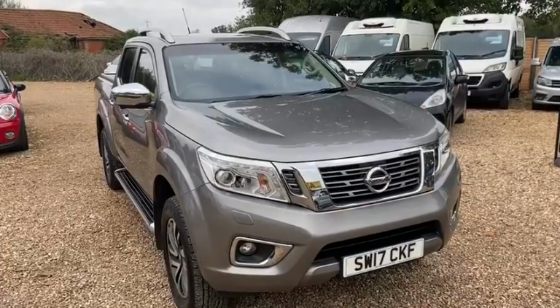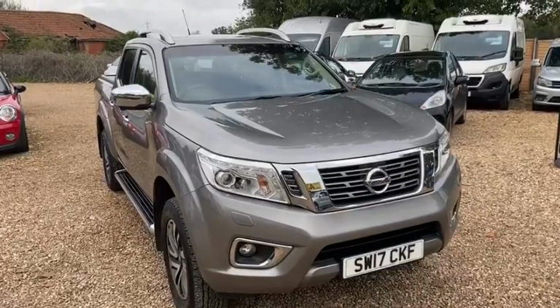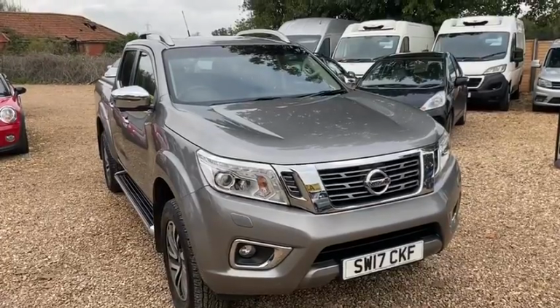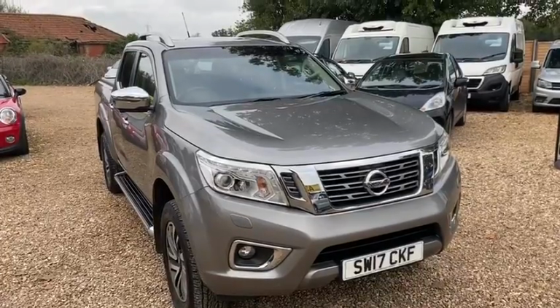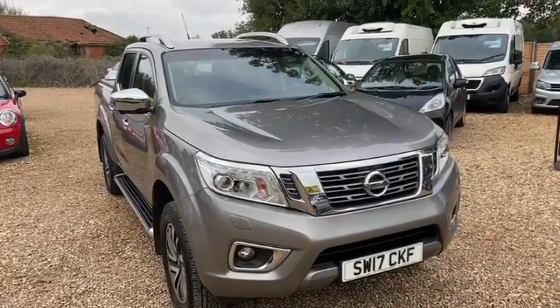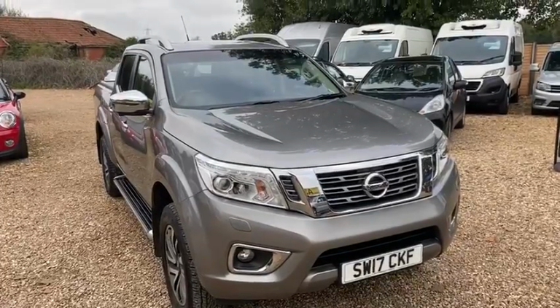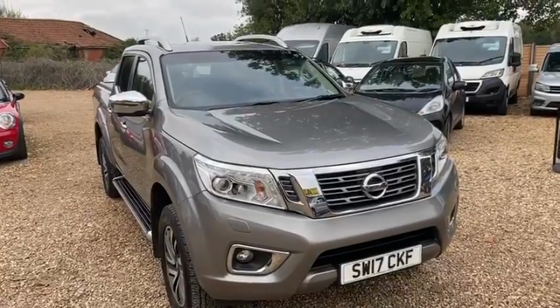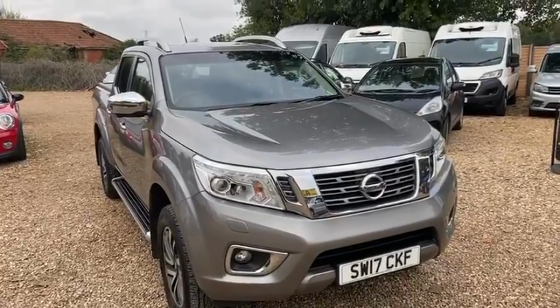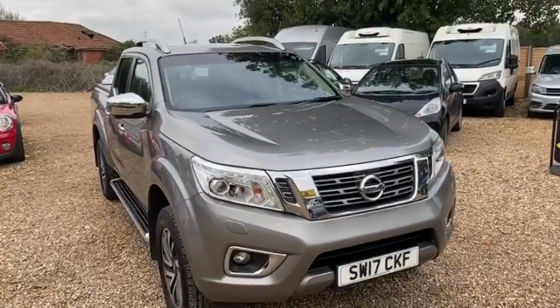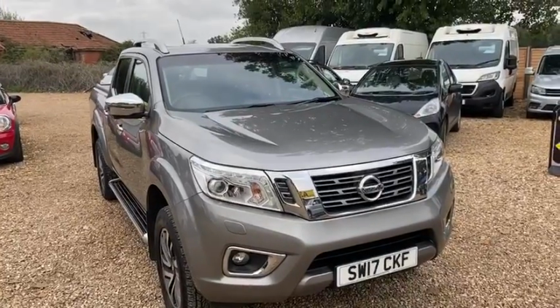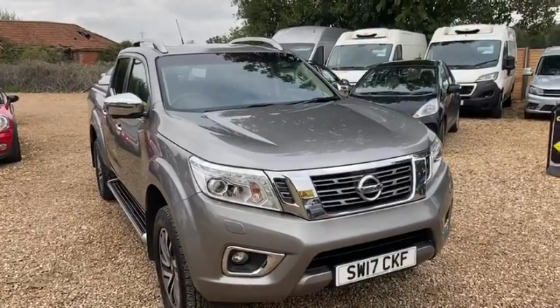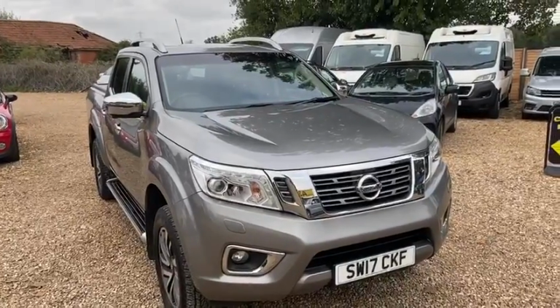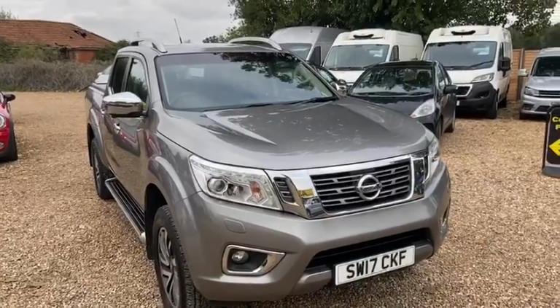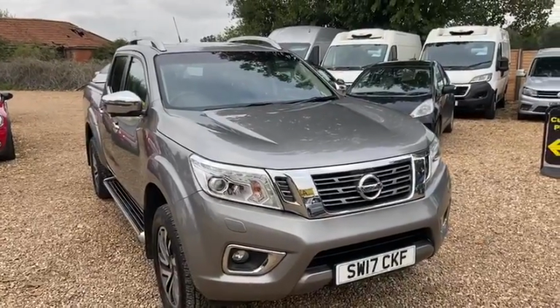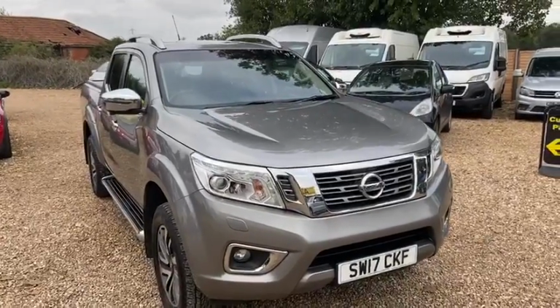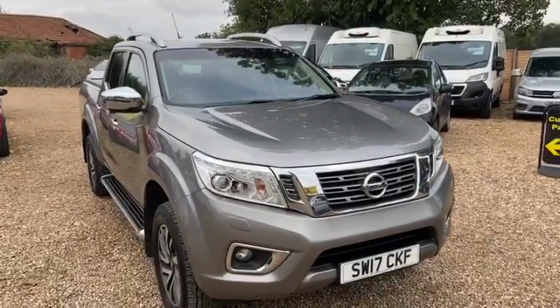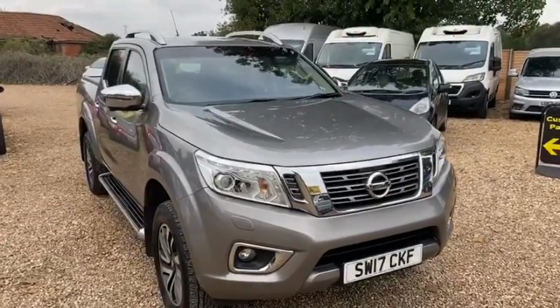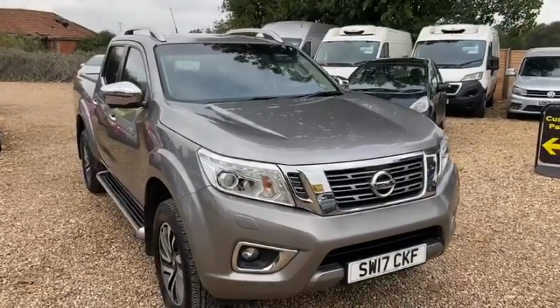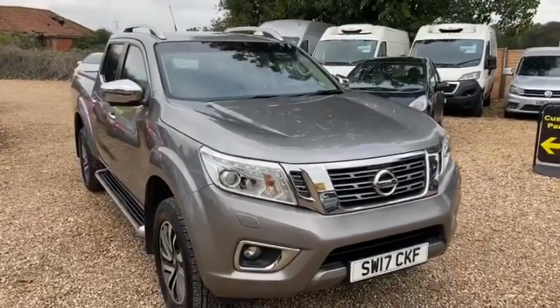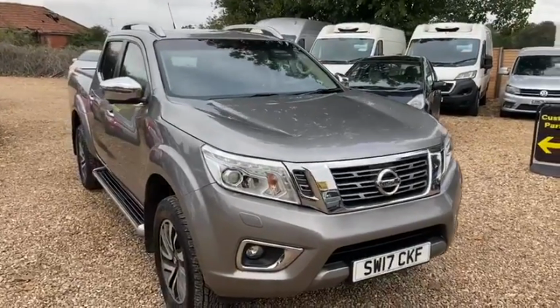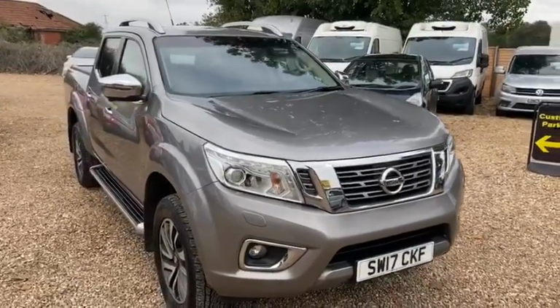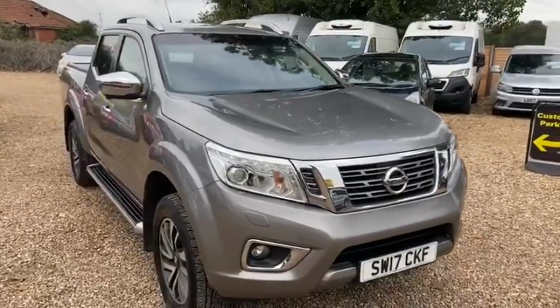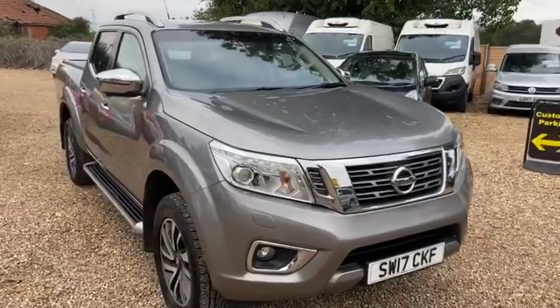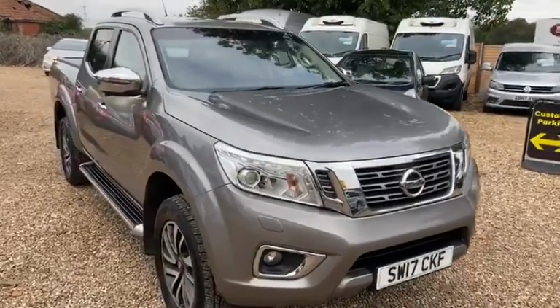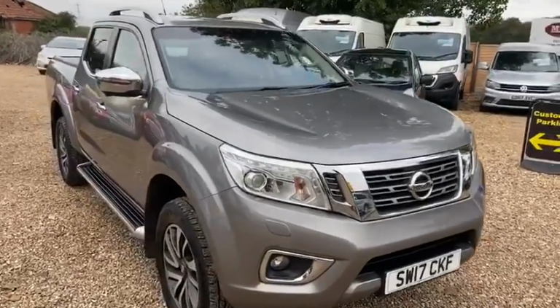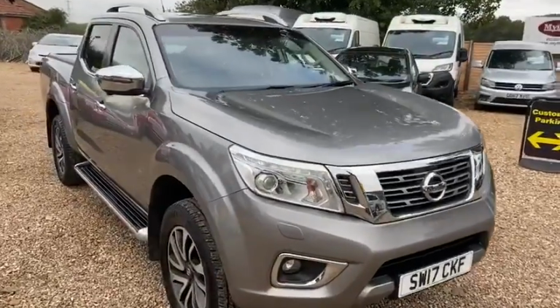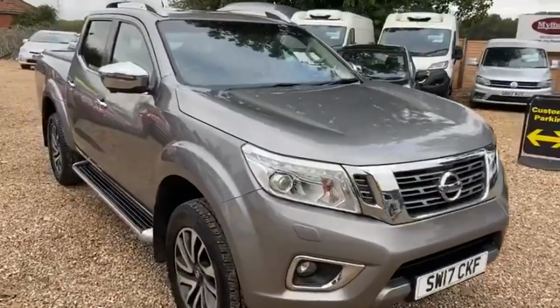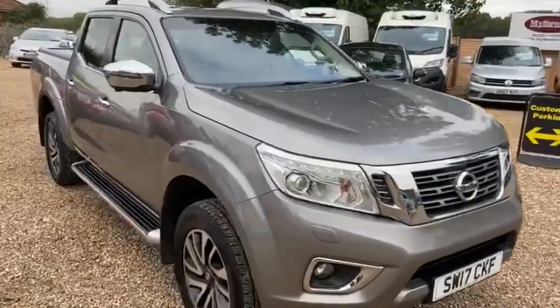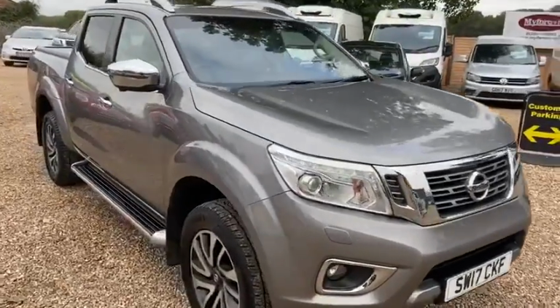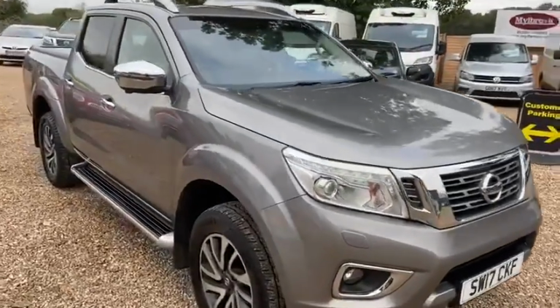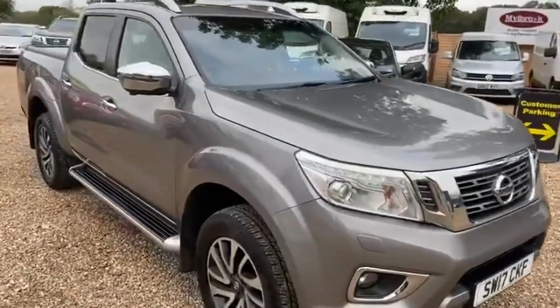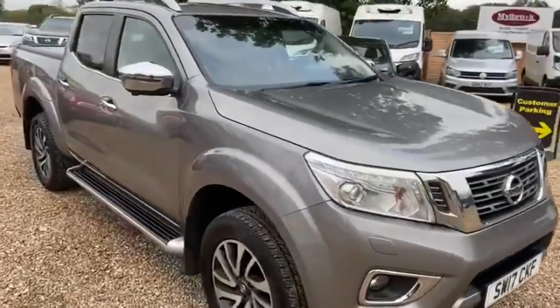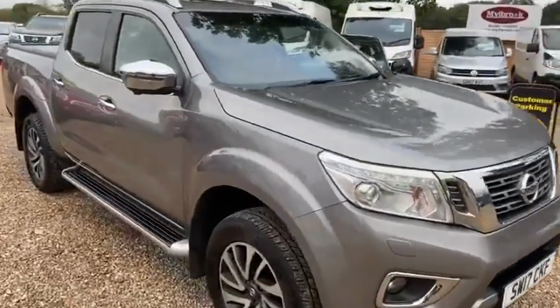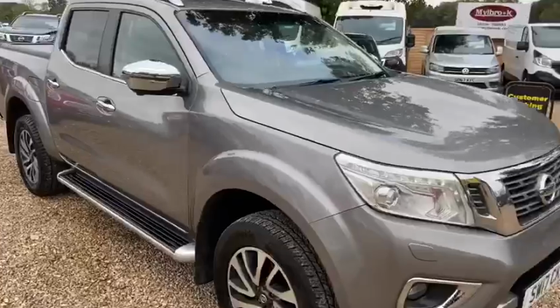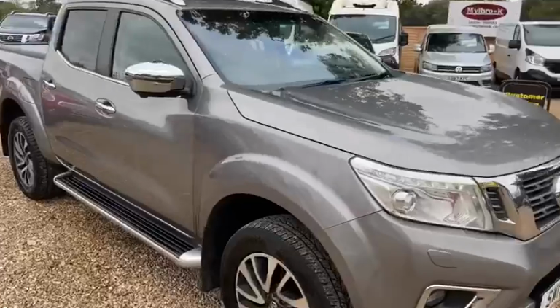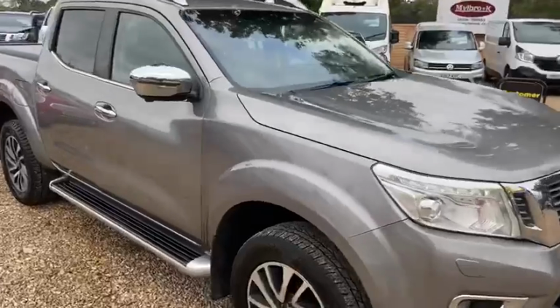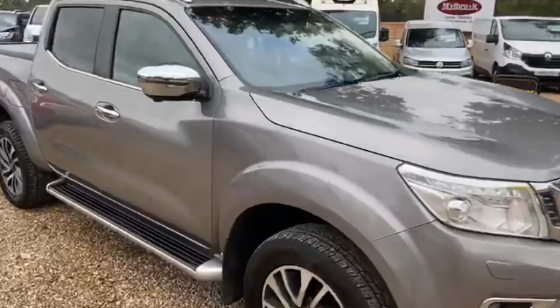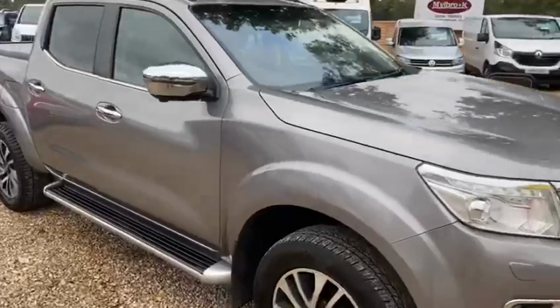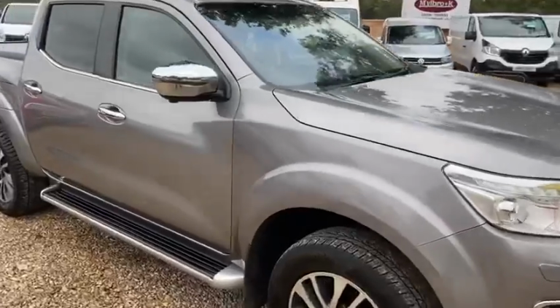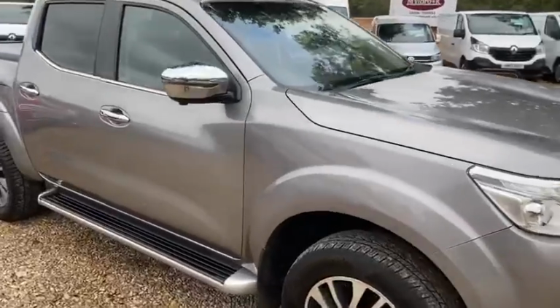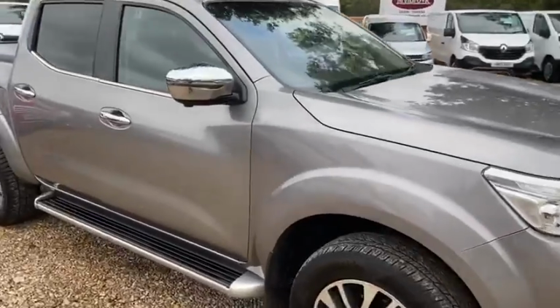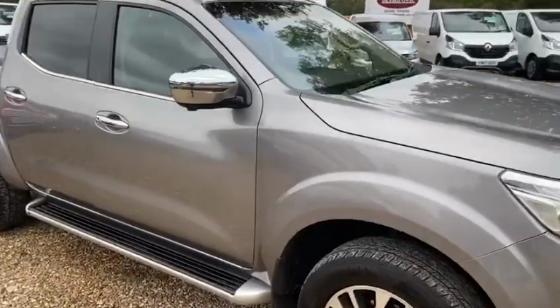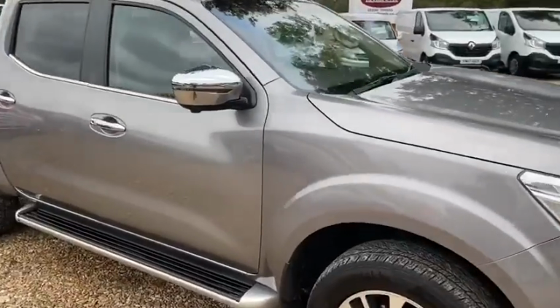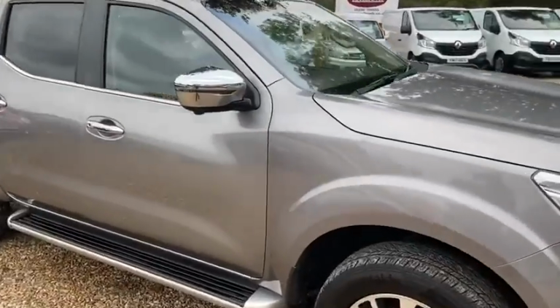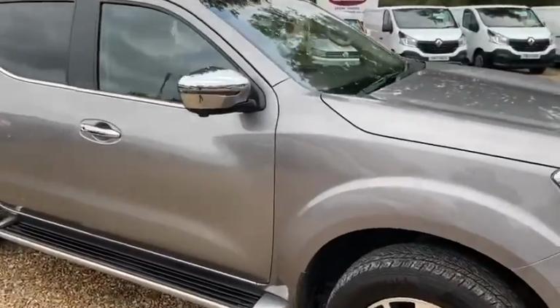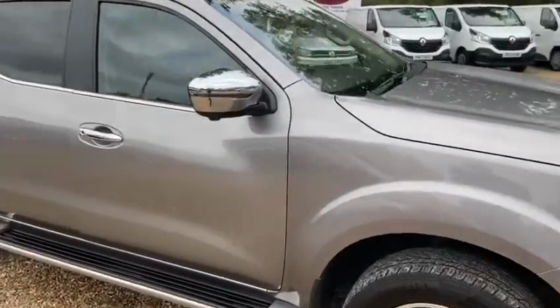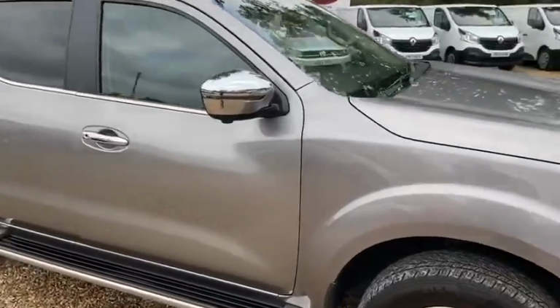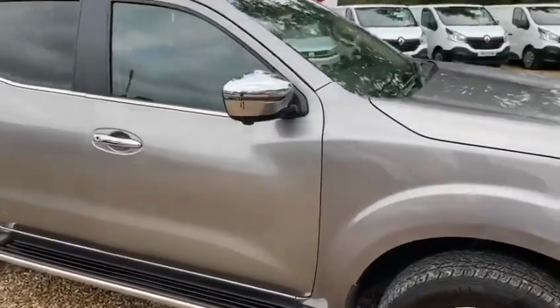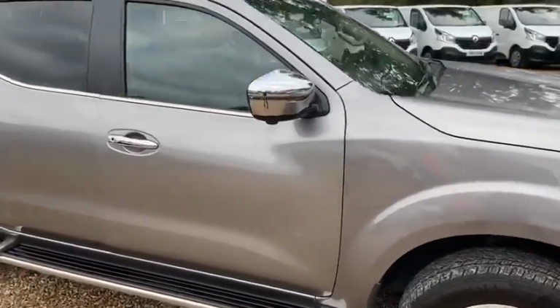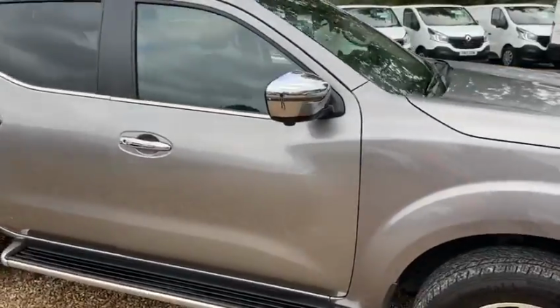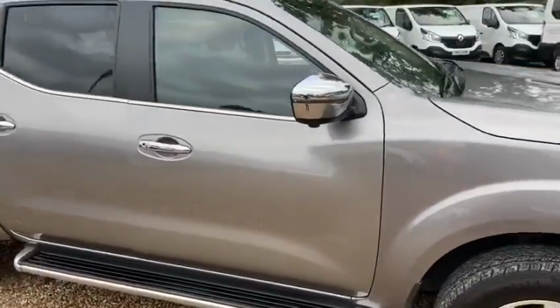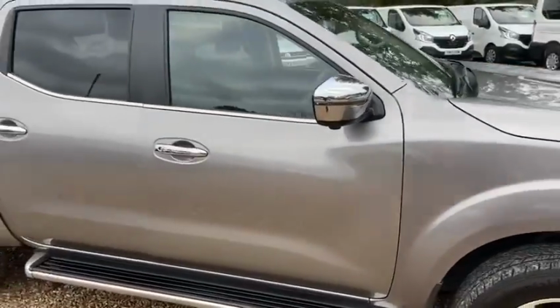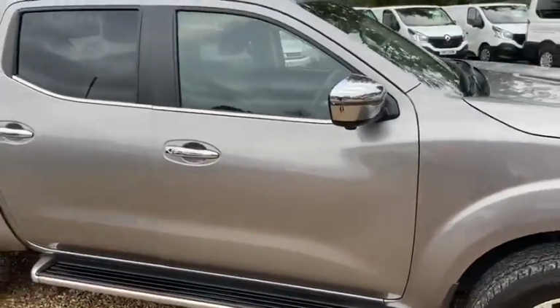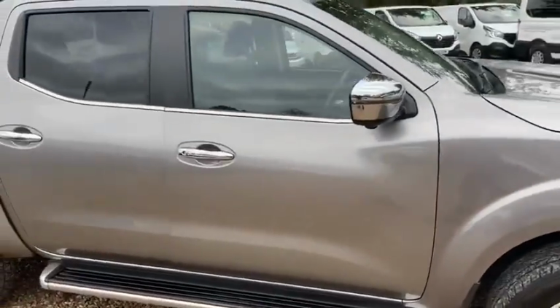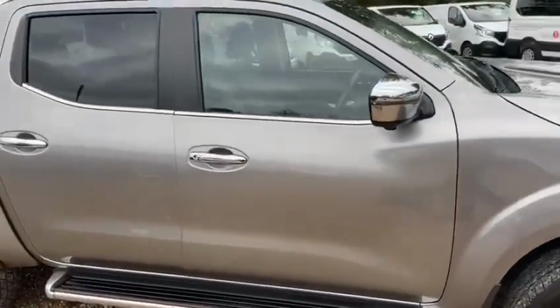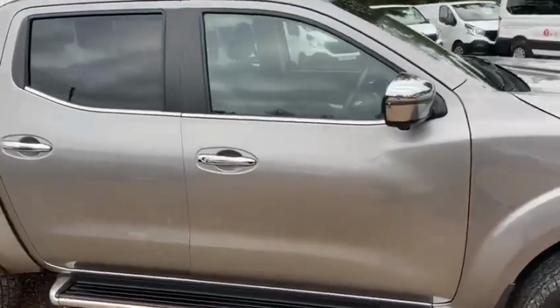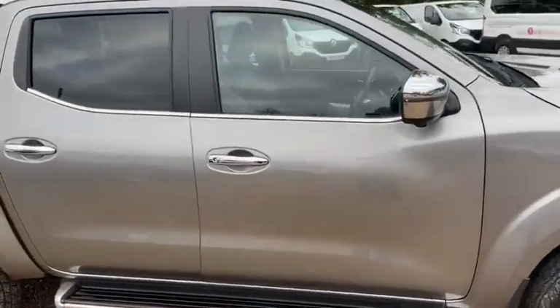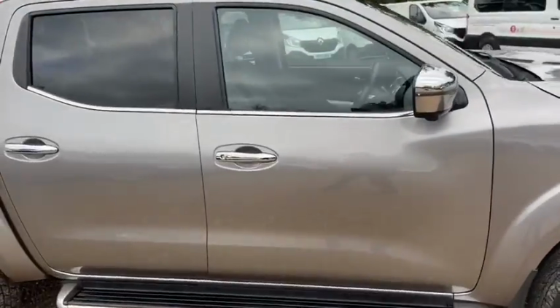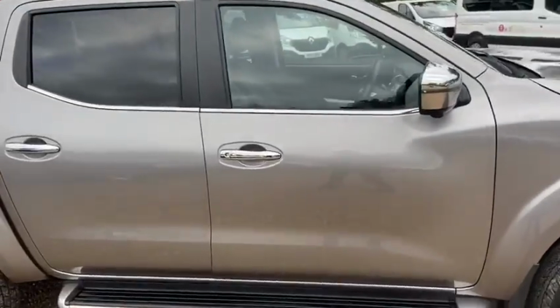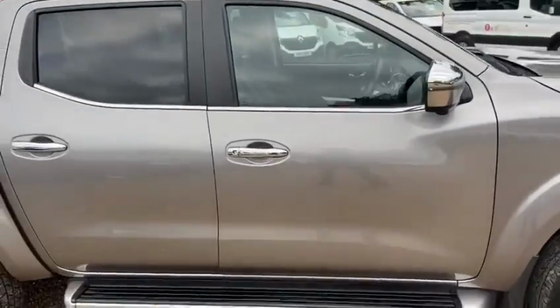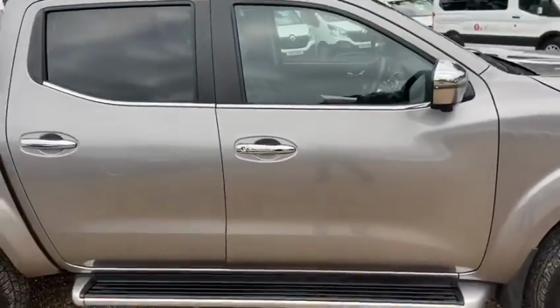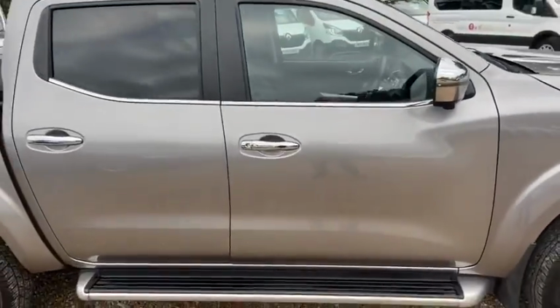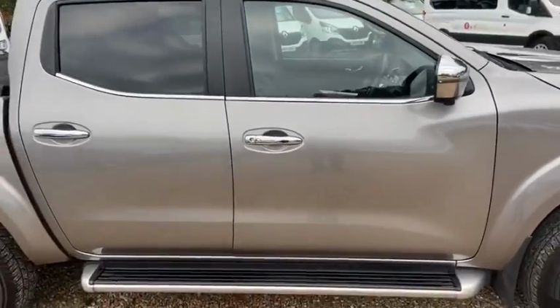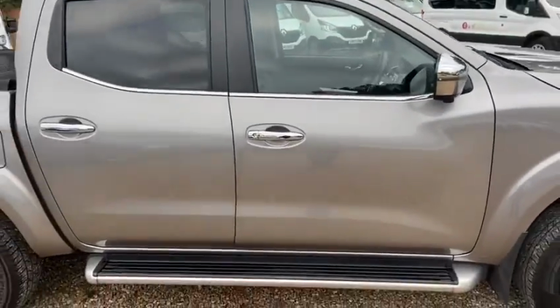Welcome to Millbrook. This is the Nissan Navara 2017 in grey metallic.